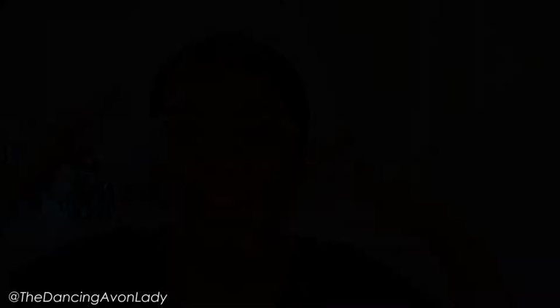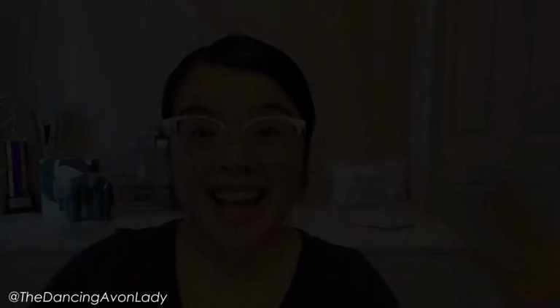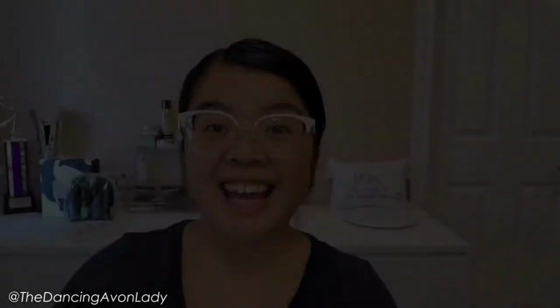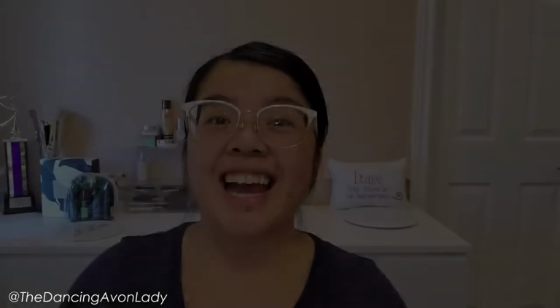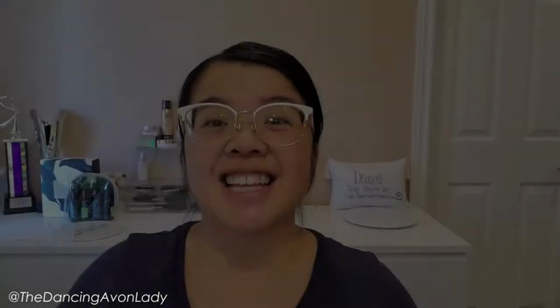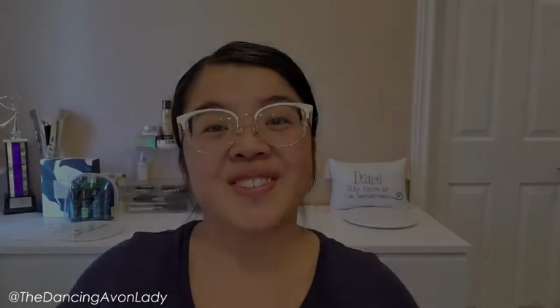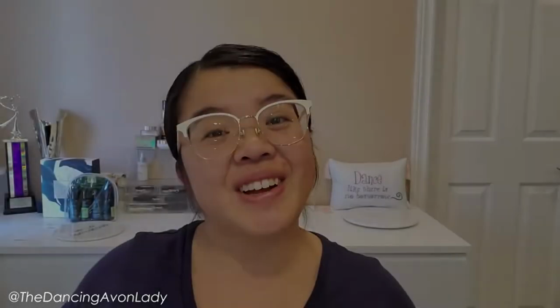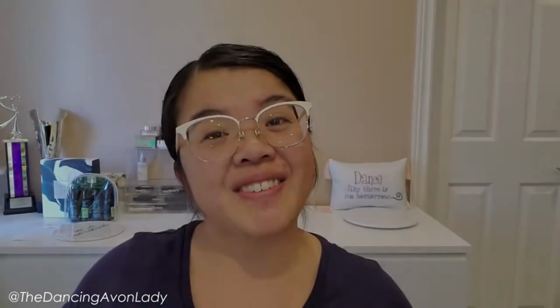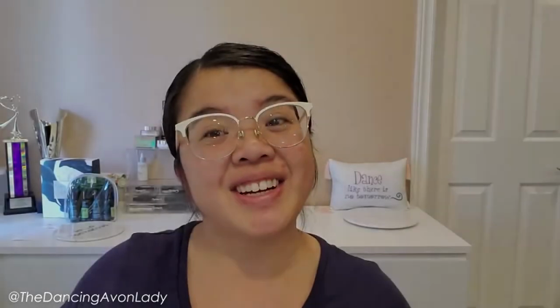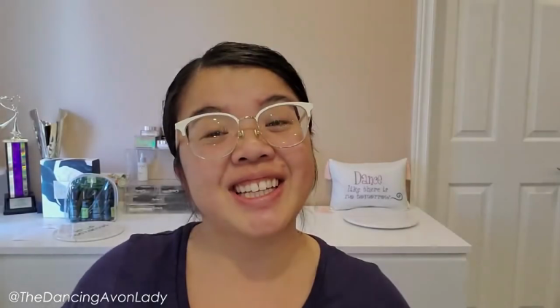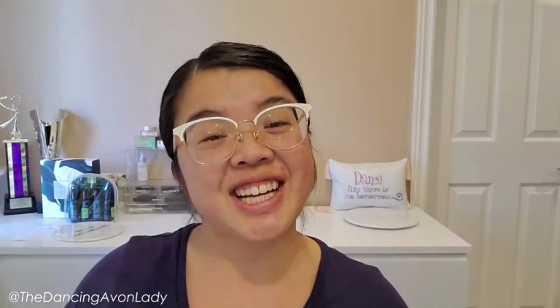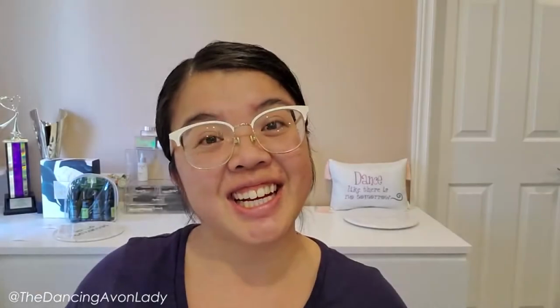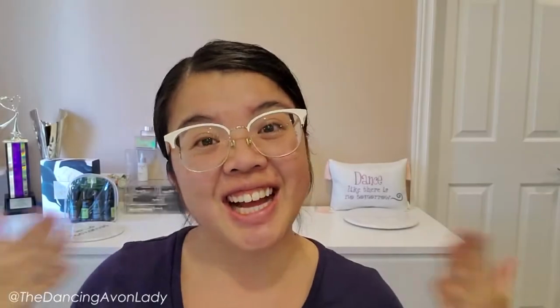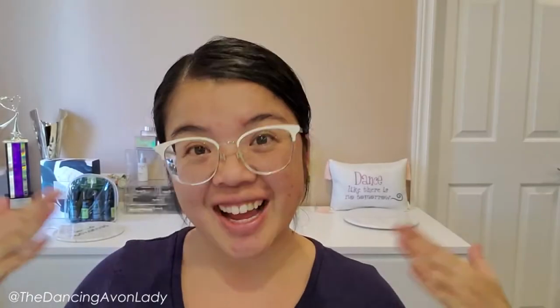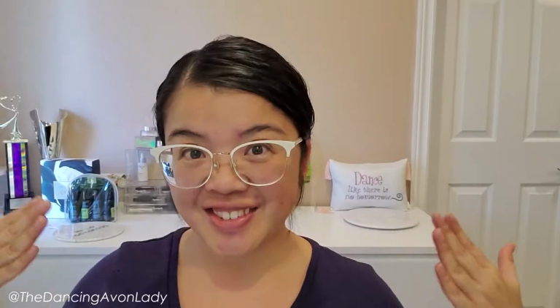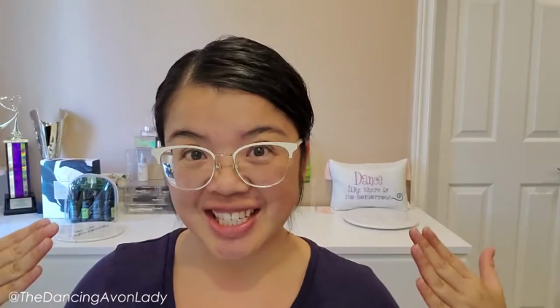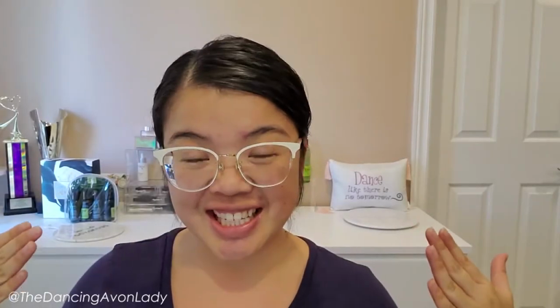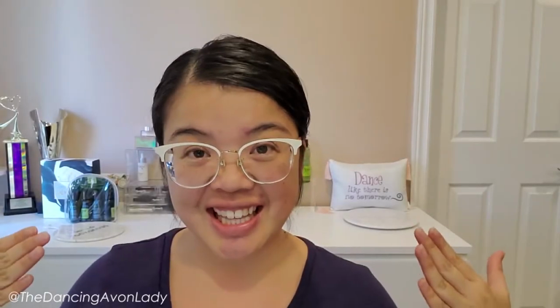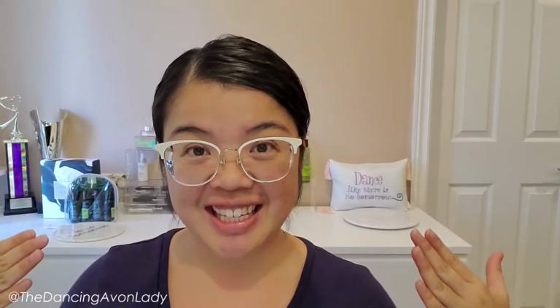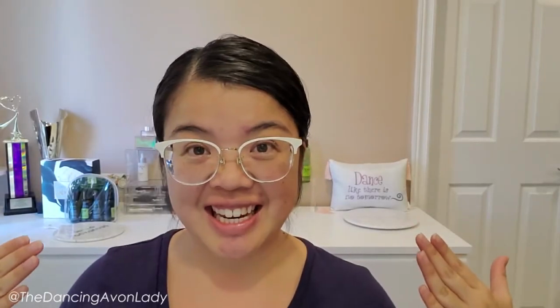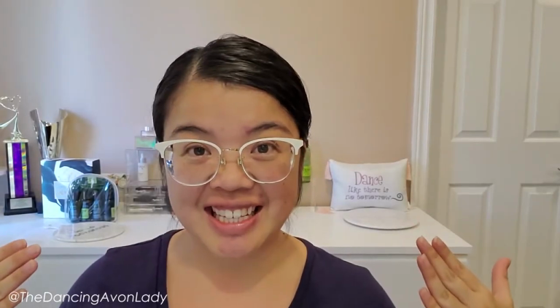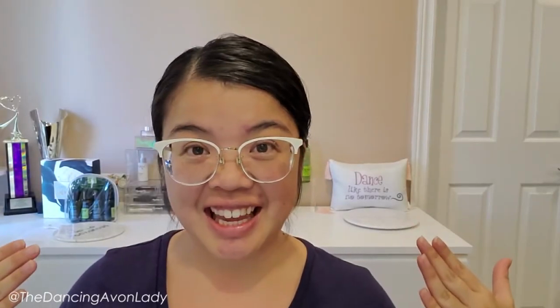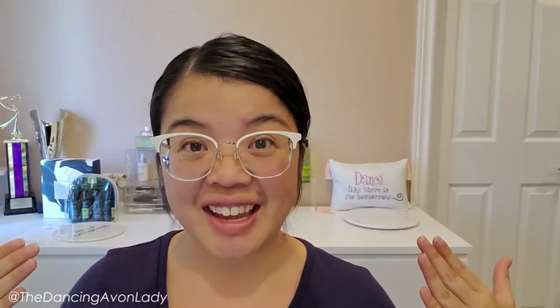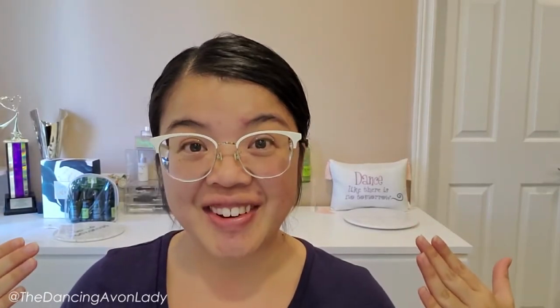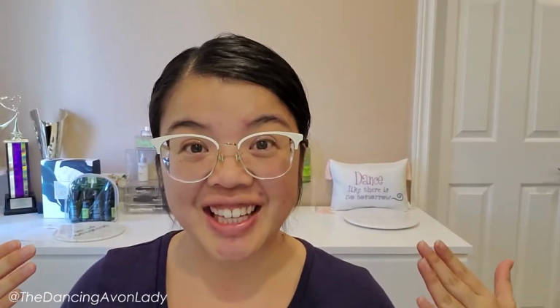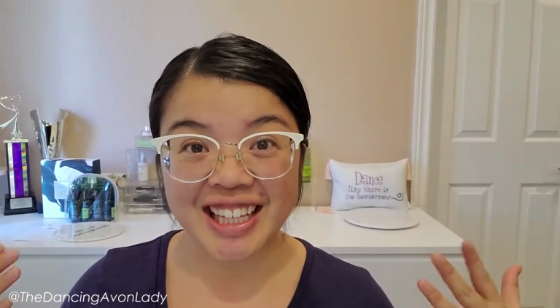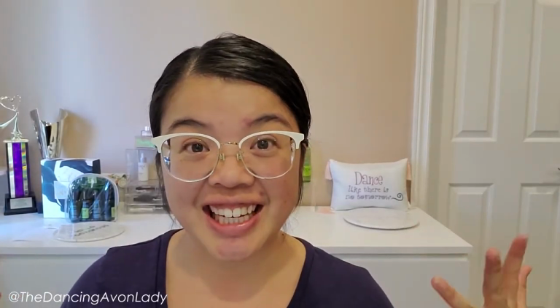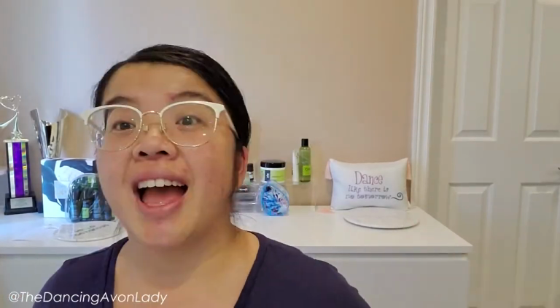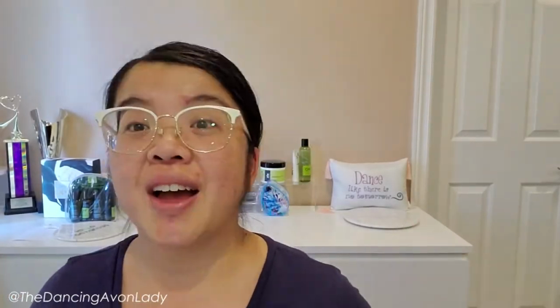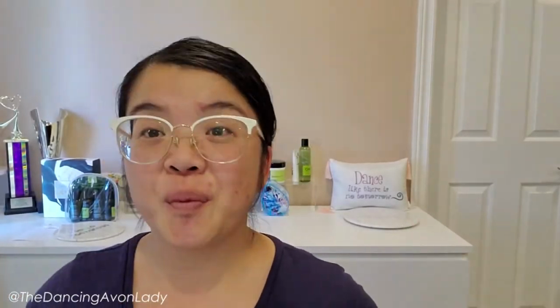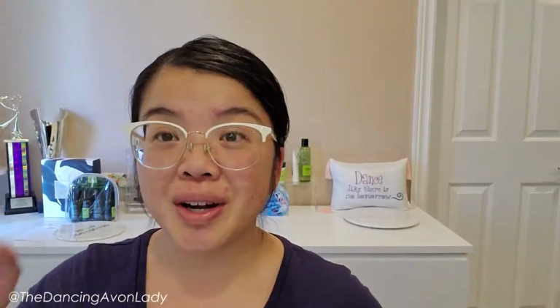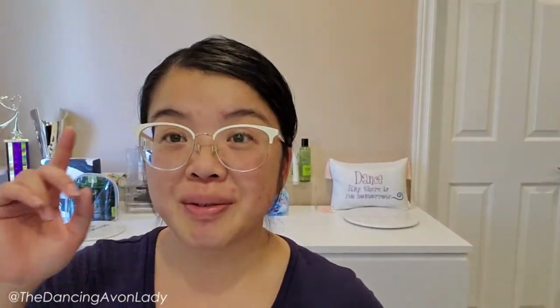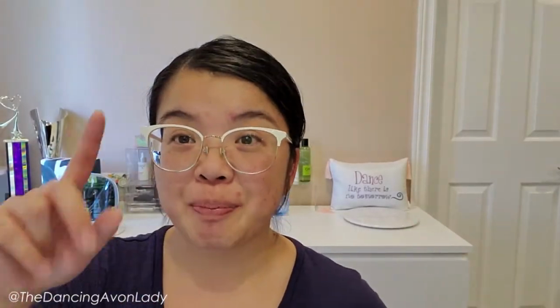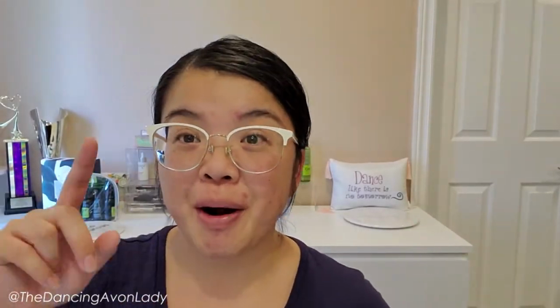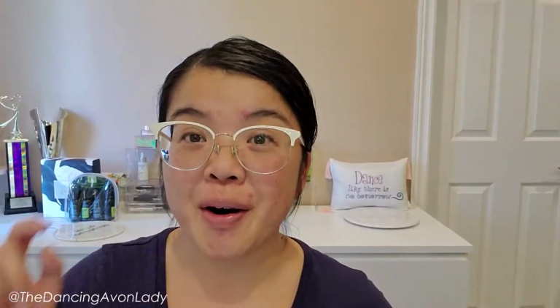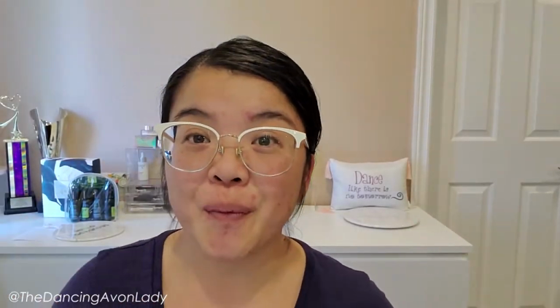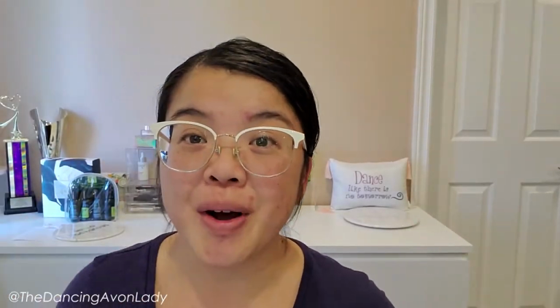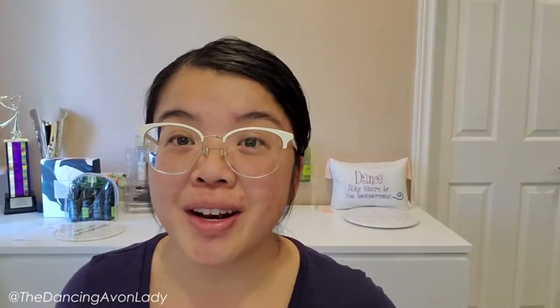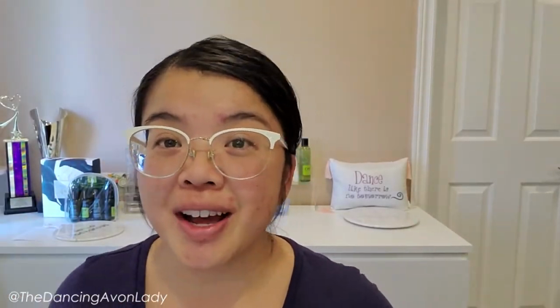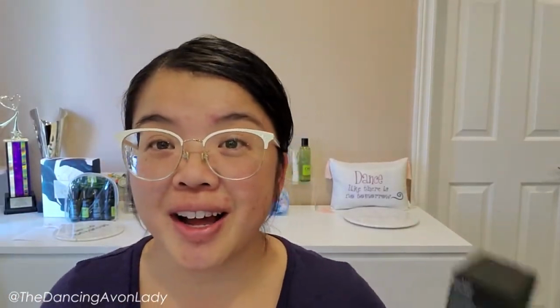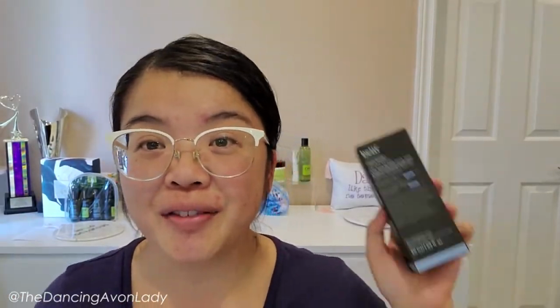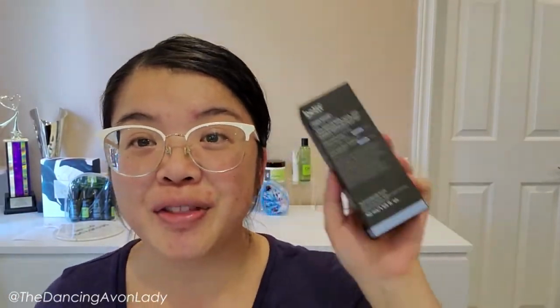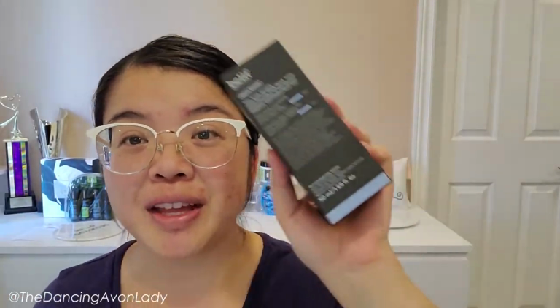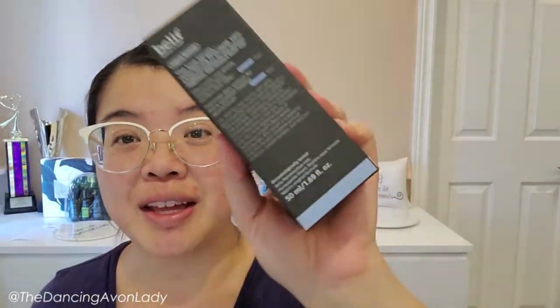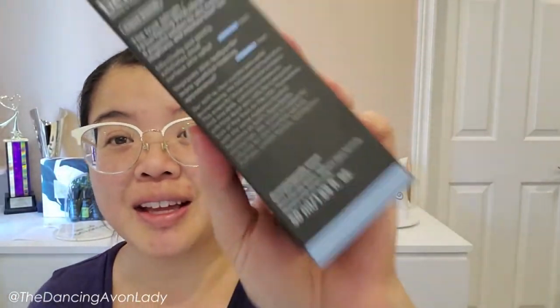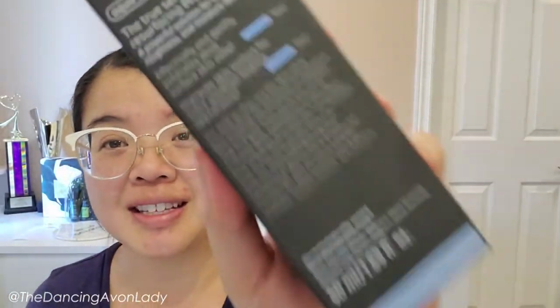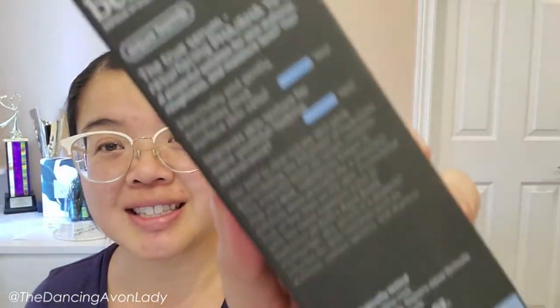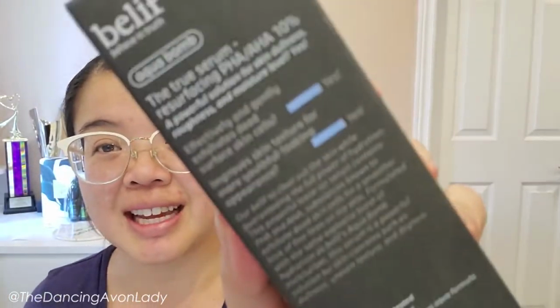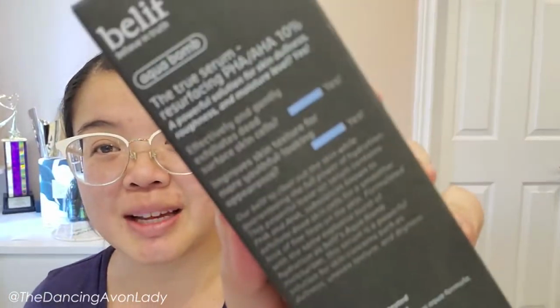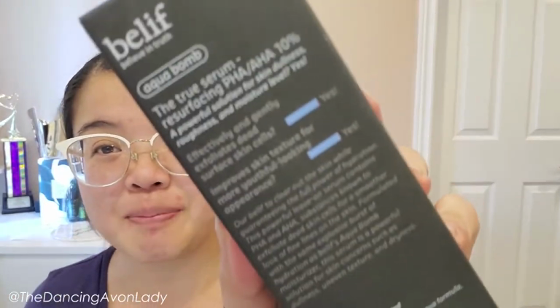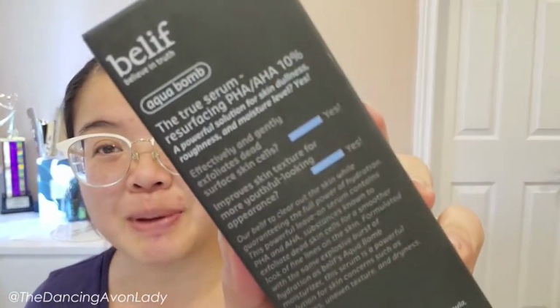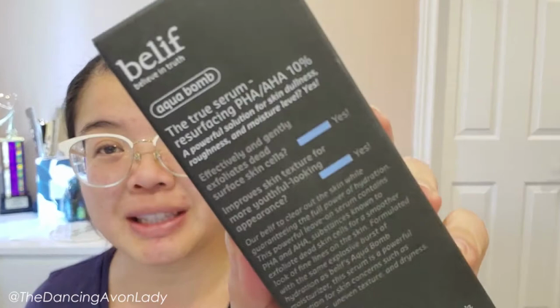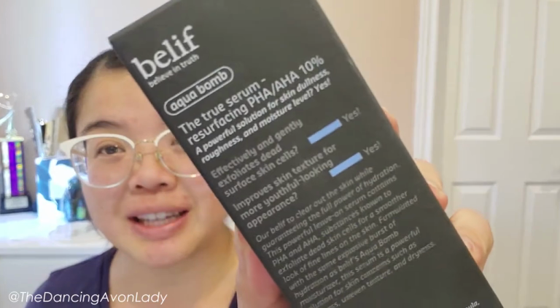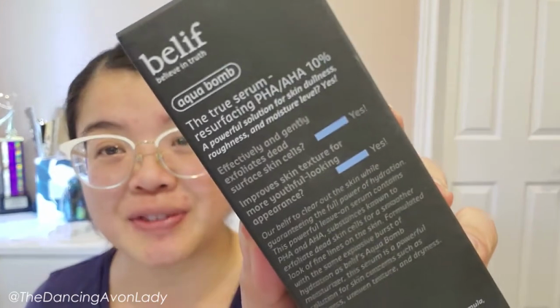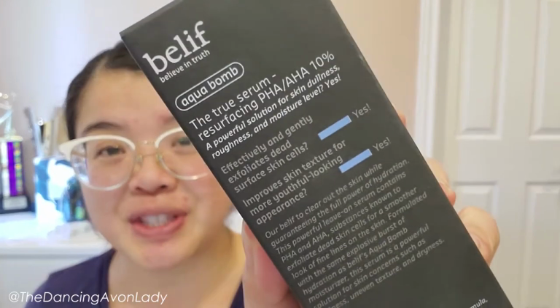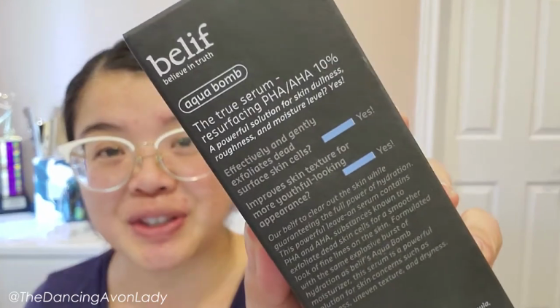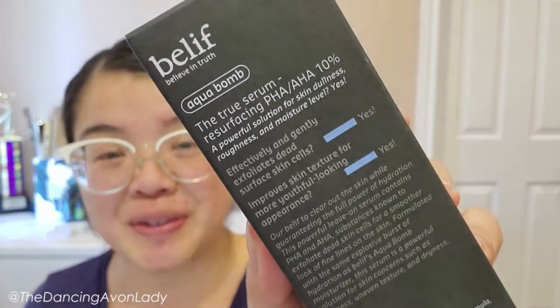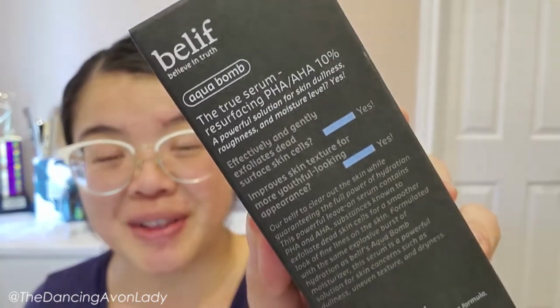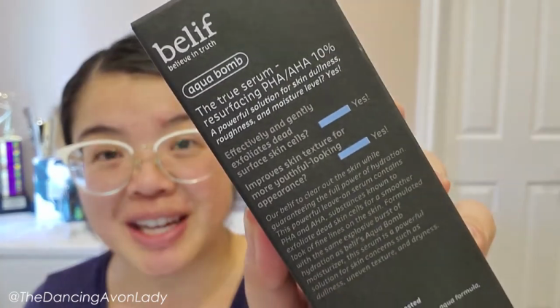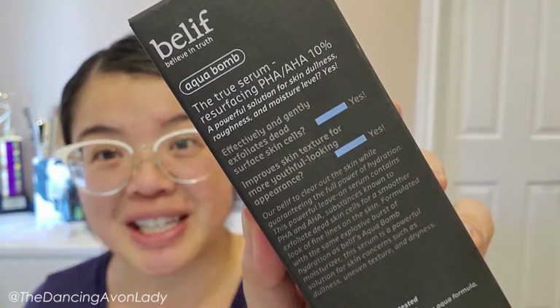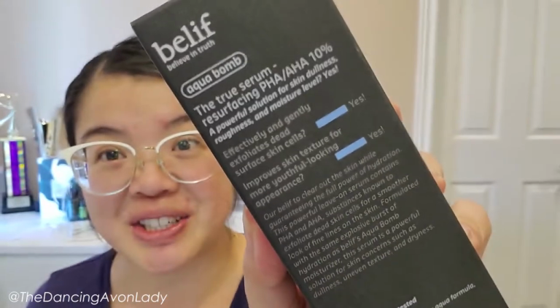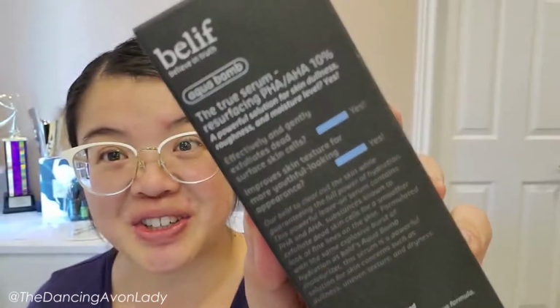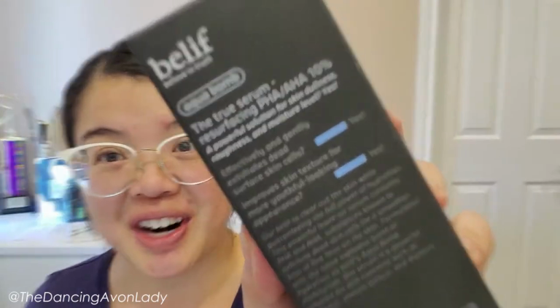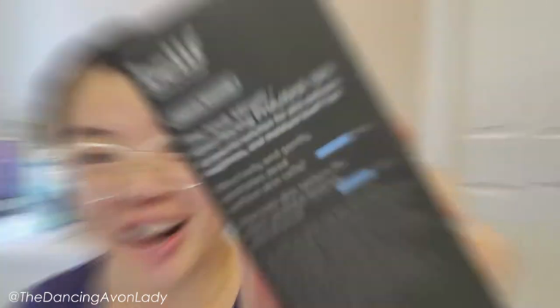Hey guys, welcome back to the channel. I'm Jessica, the Dancing Avon Lady, and welcome to part one of the second Belief serum that I need to try.